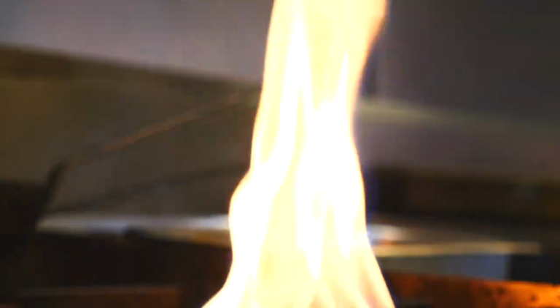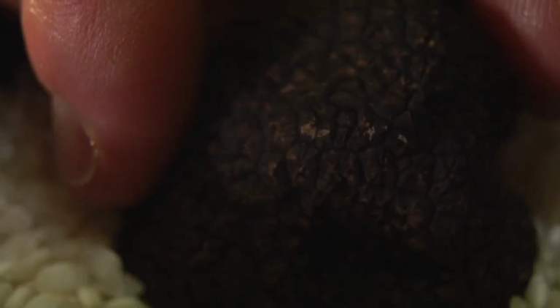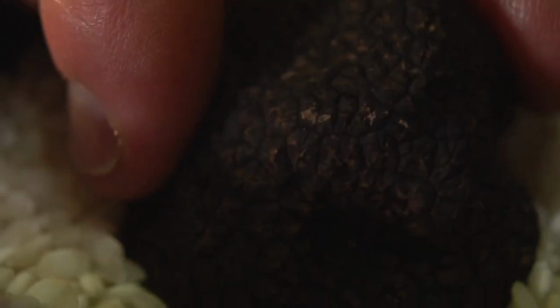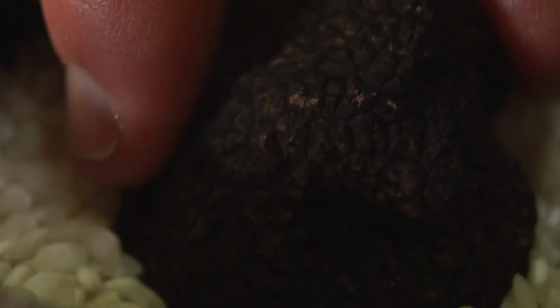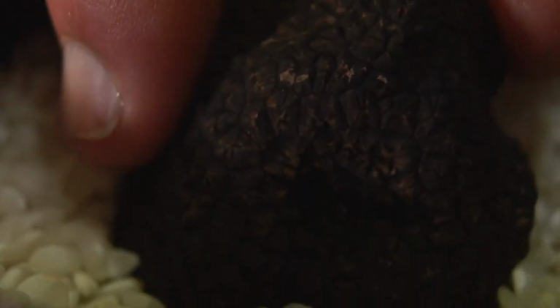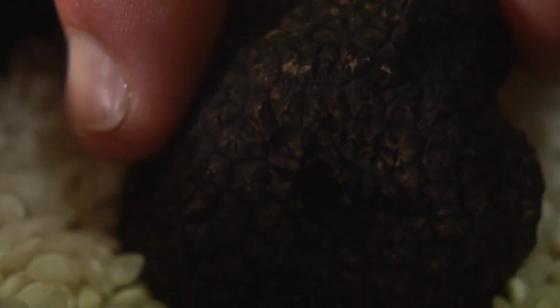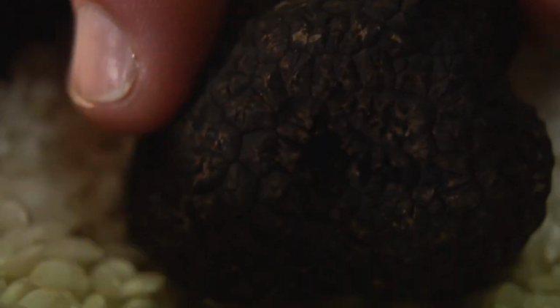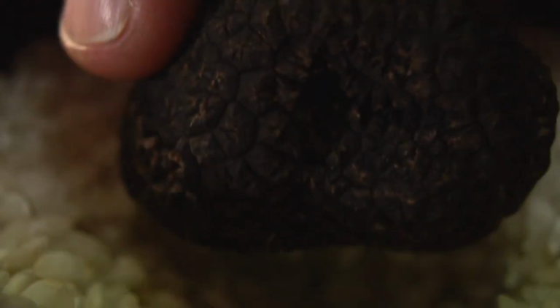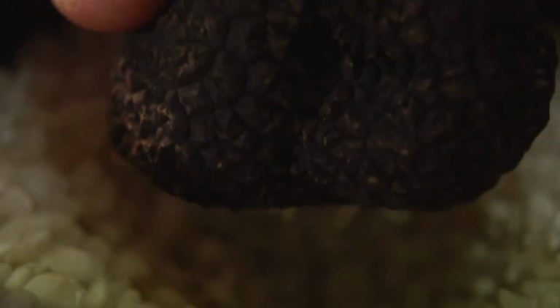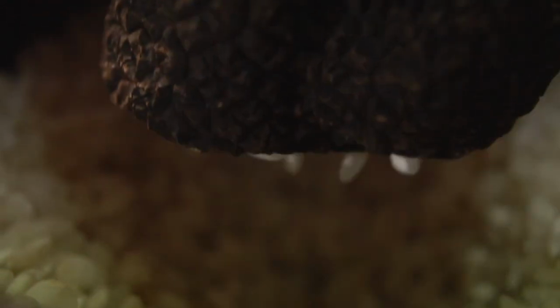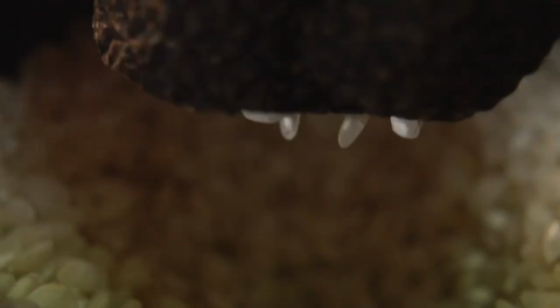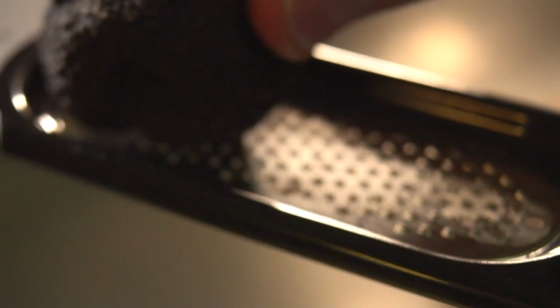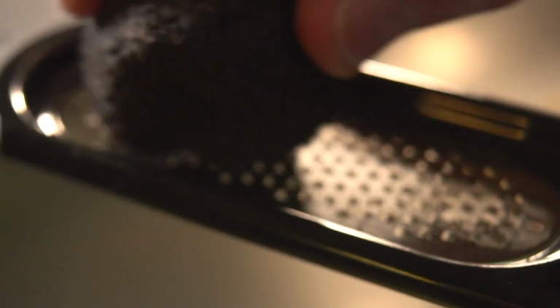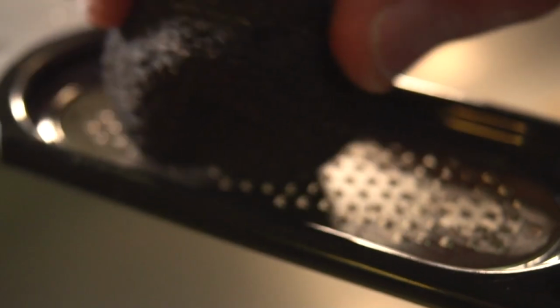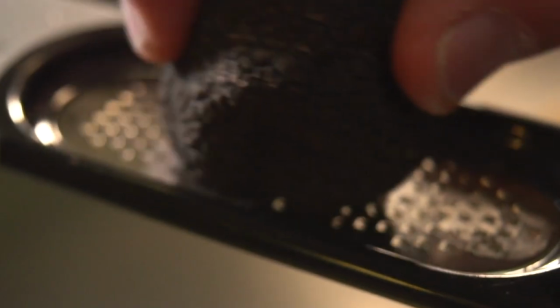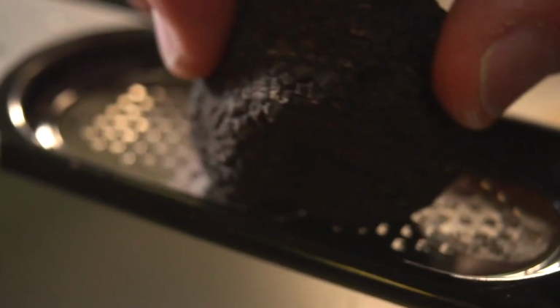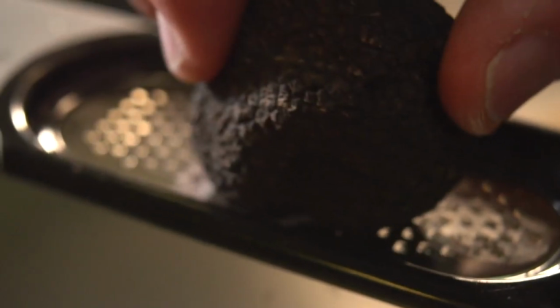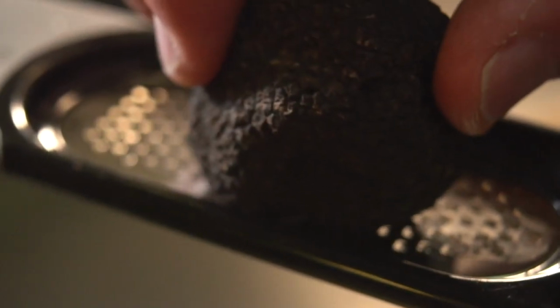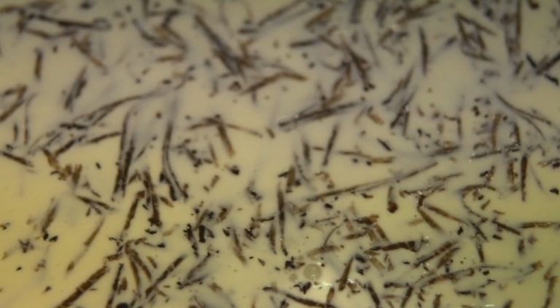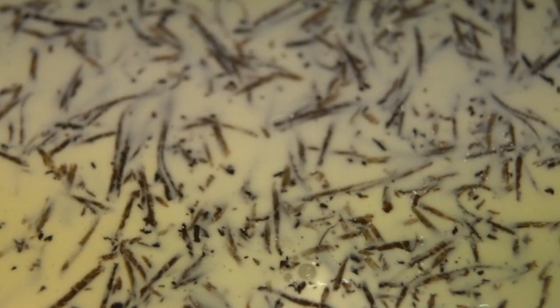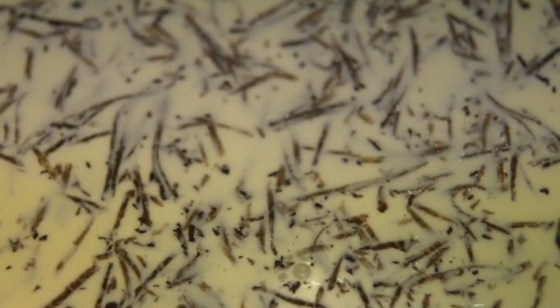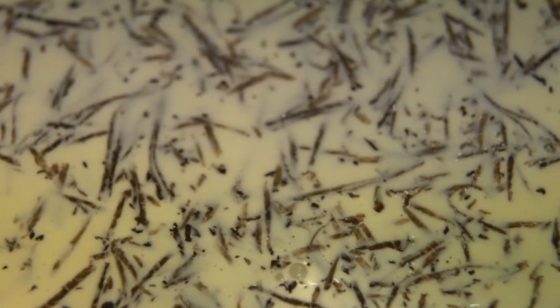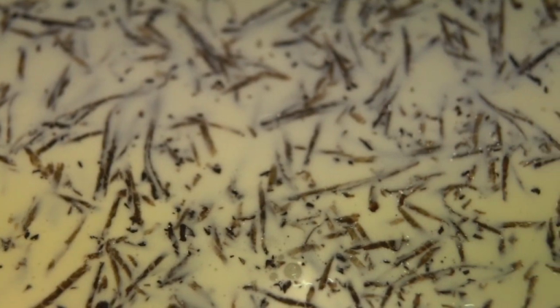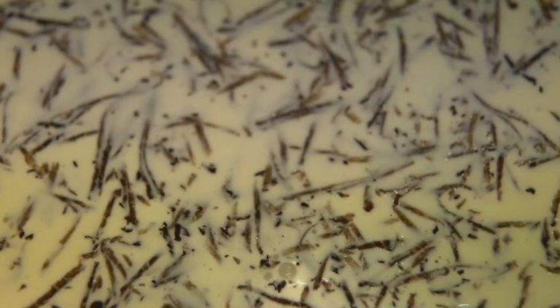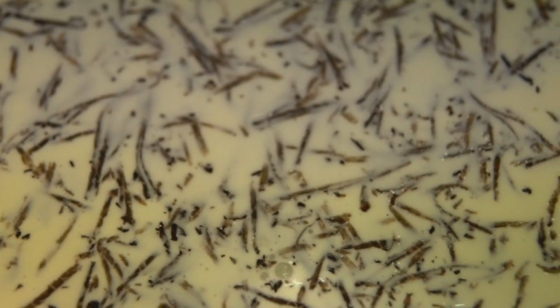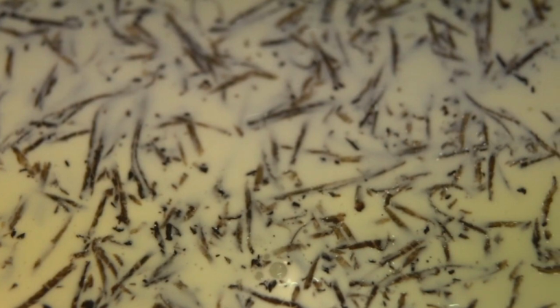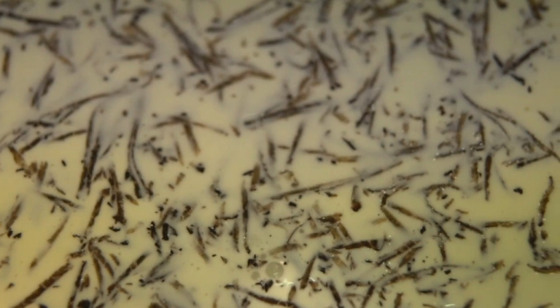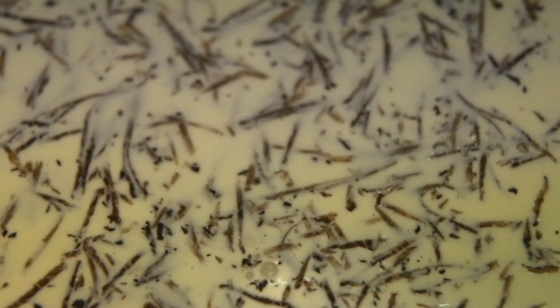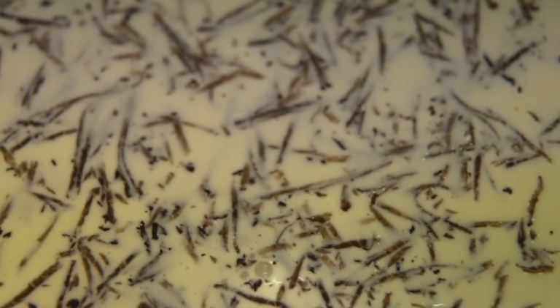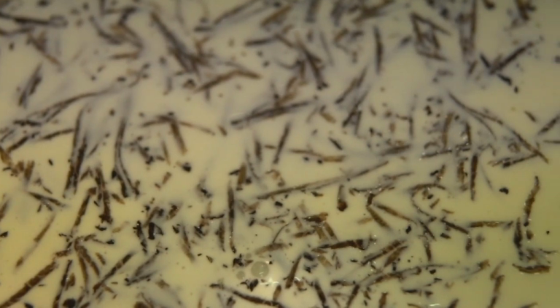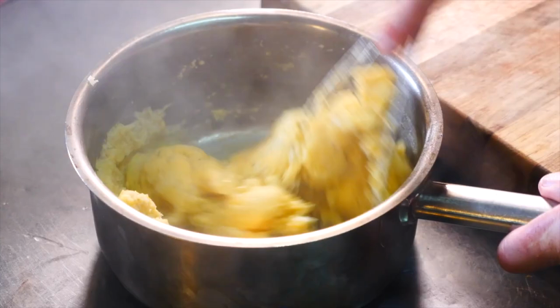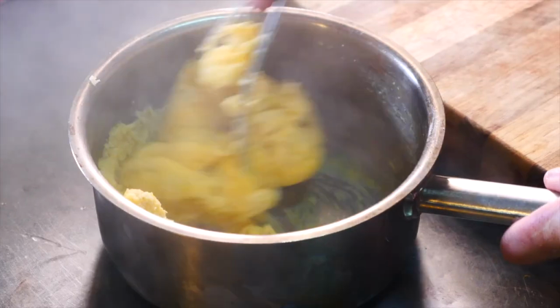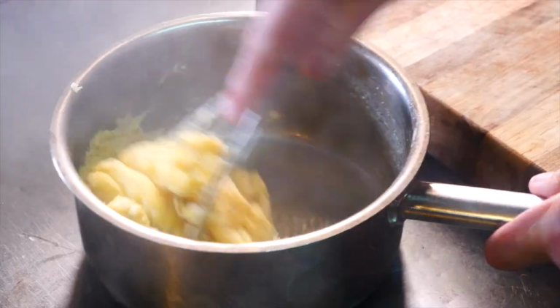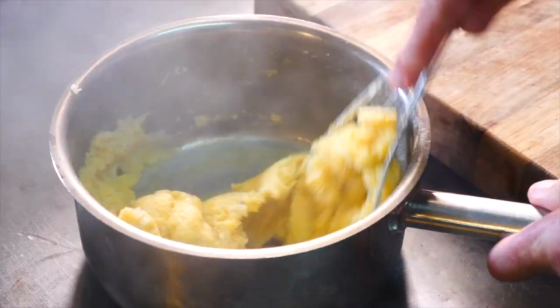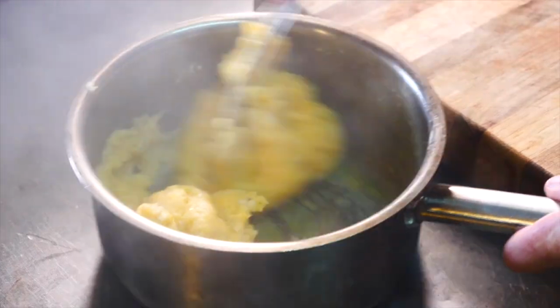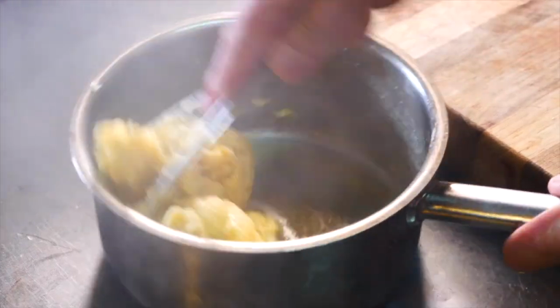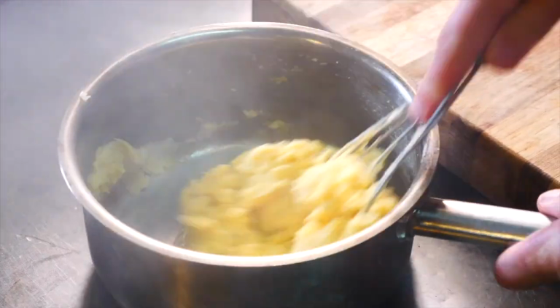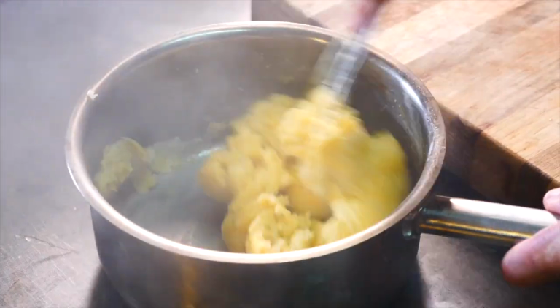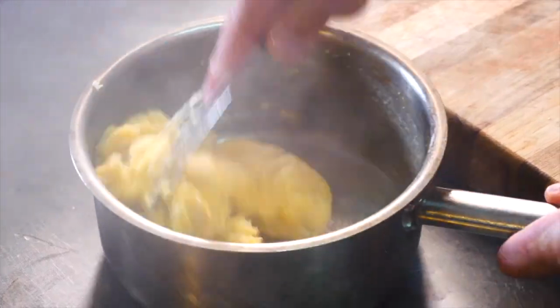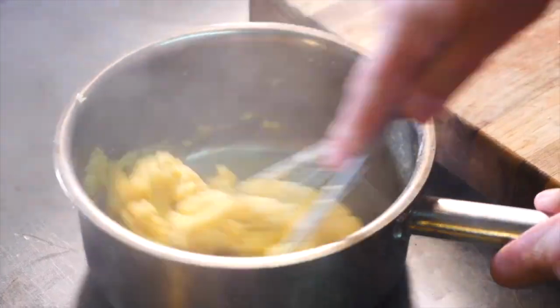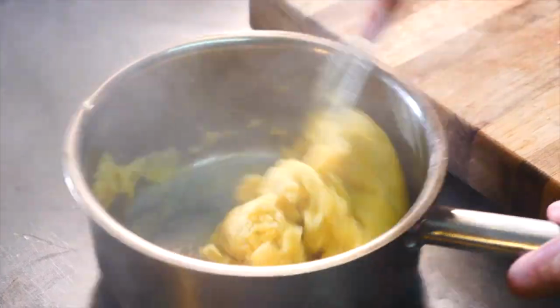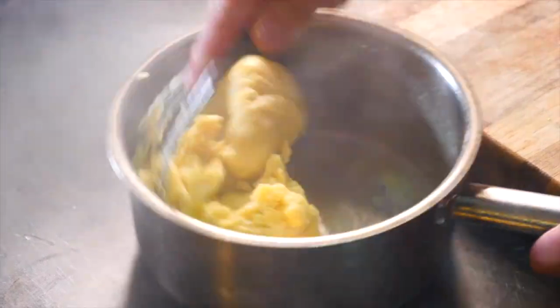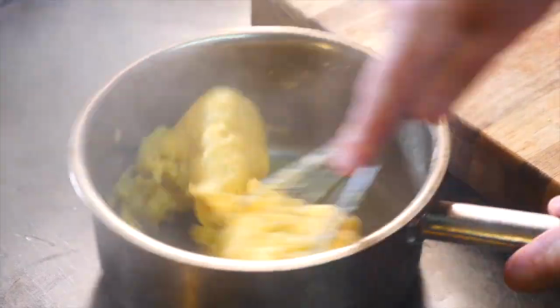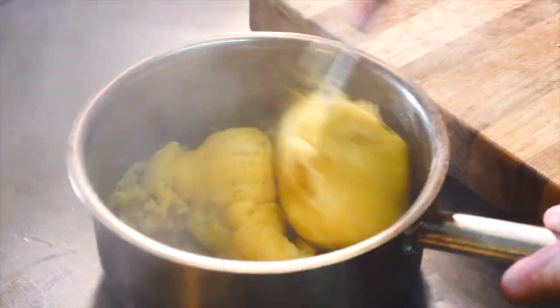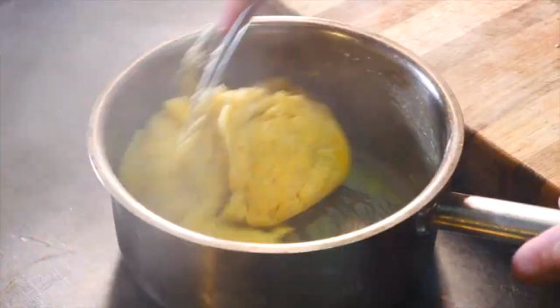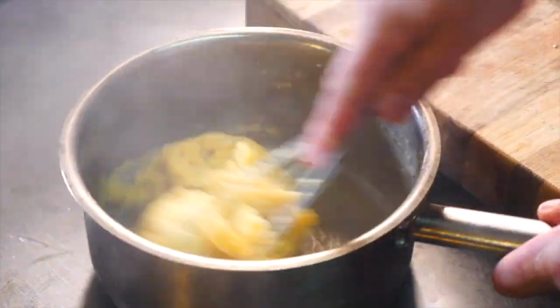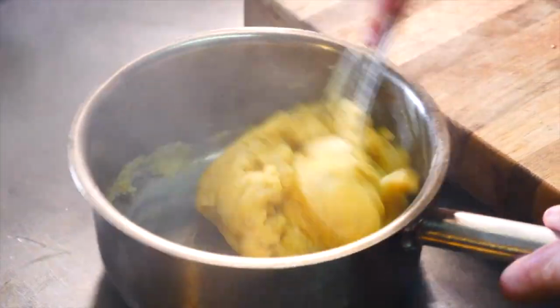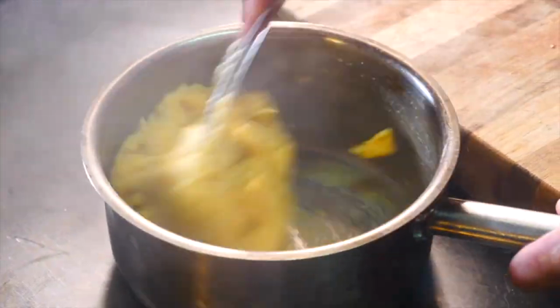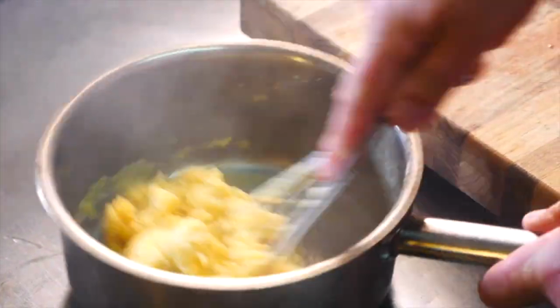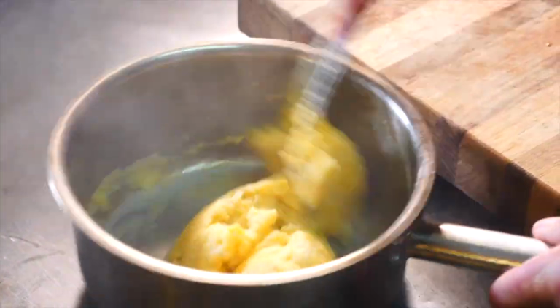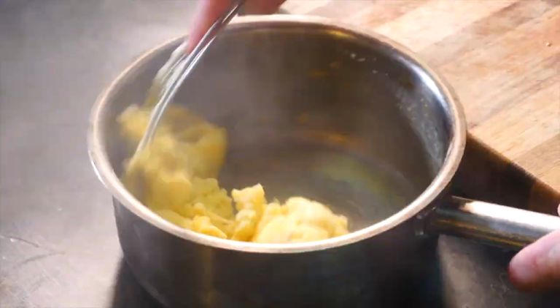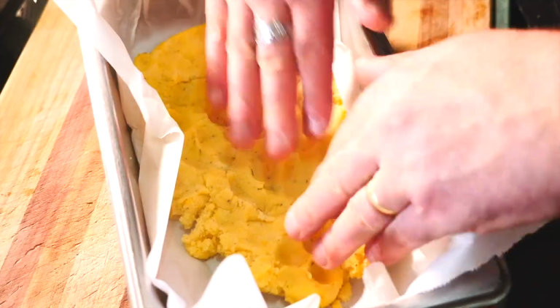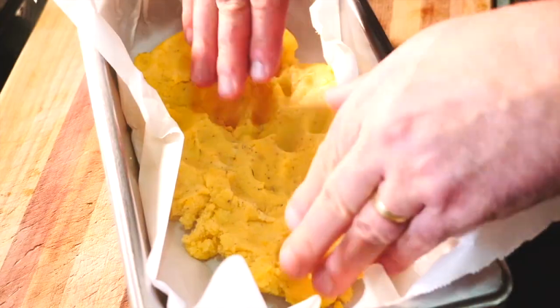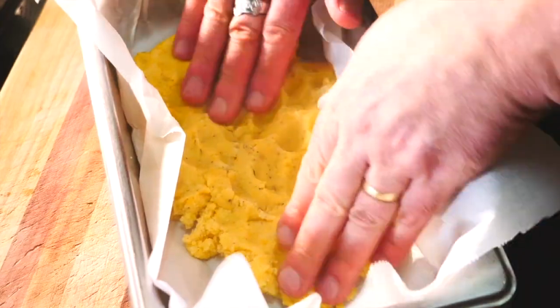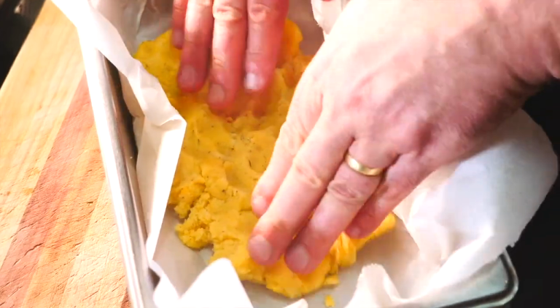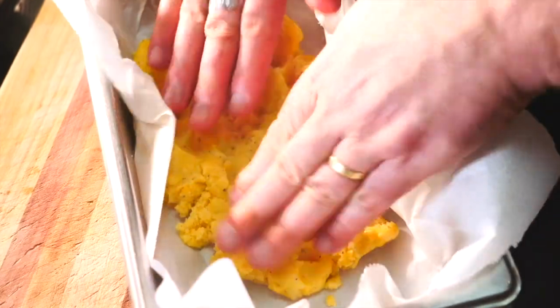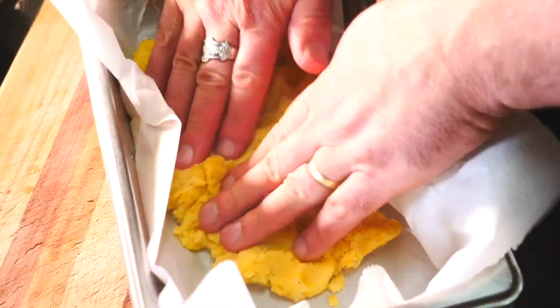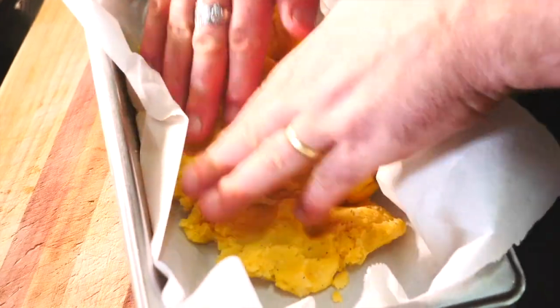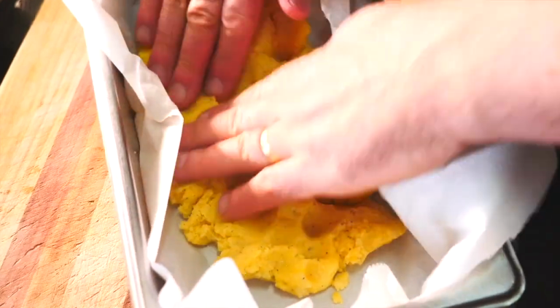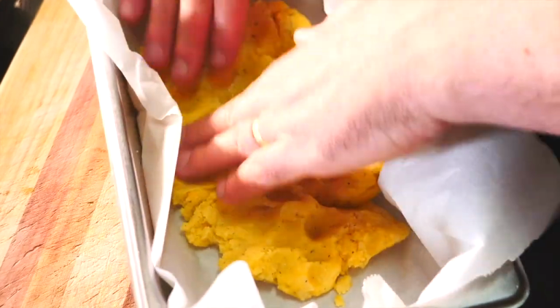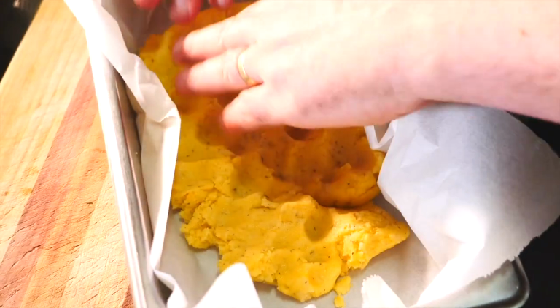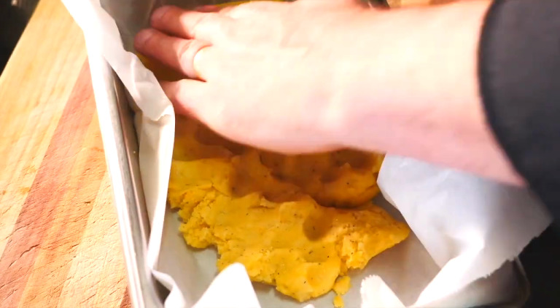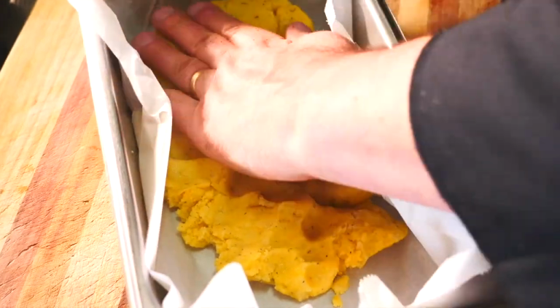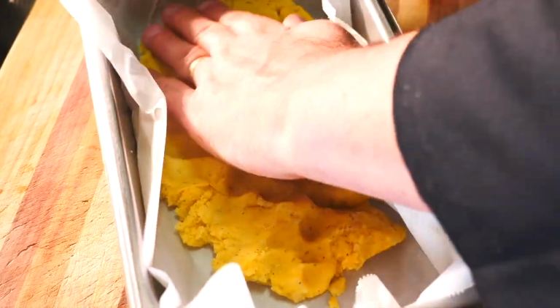Next, we shave exquisite Tamar Valley black truffle into semolina gnocchi, to be set and portioned for a later pan-fry.